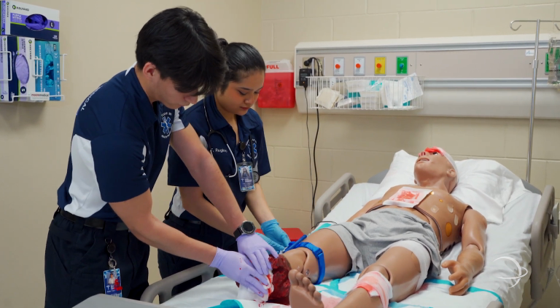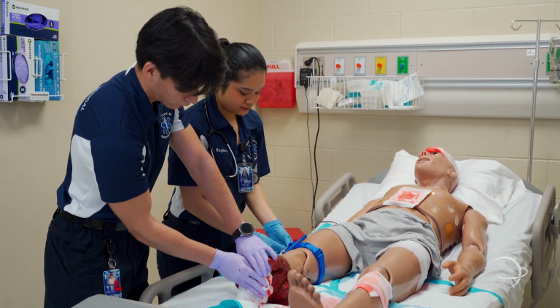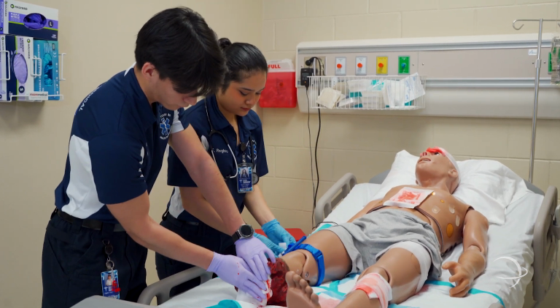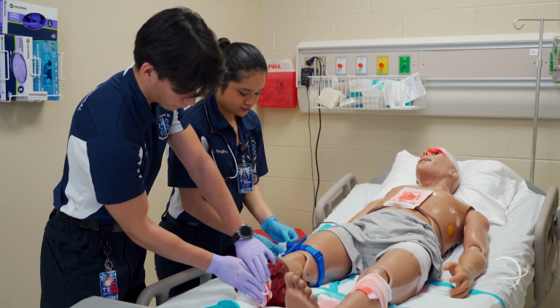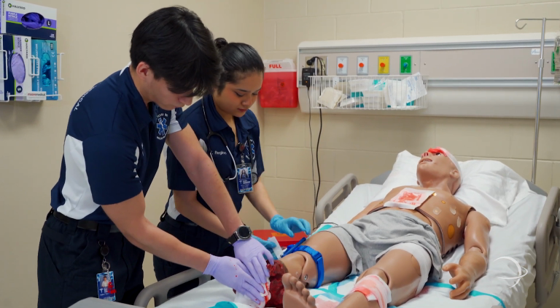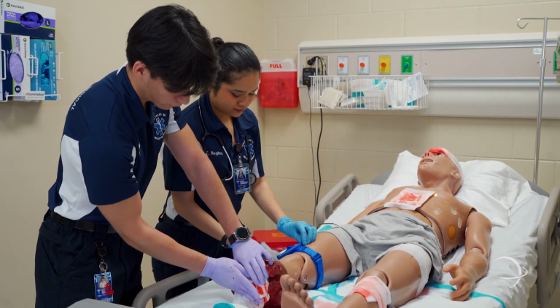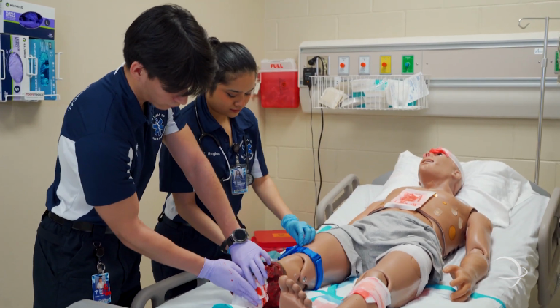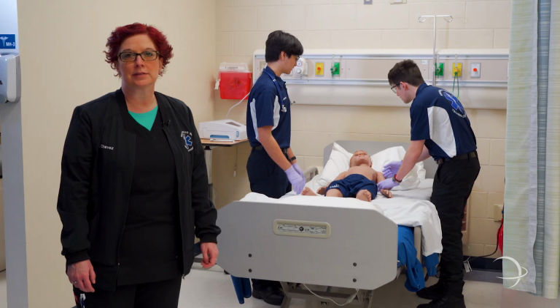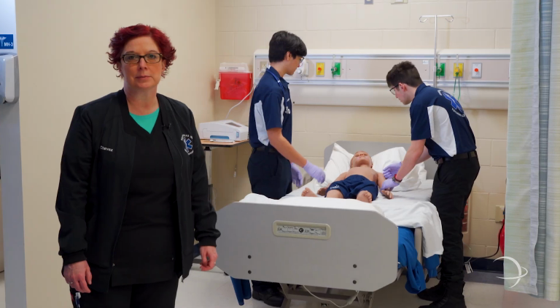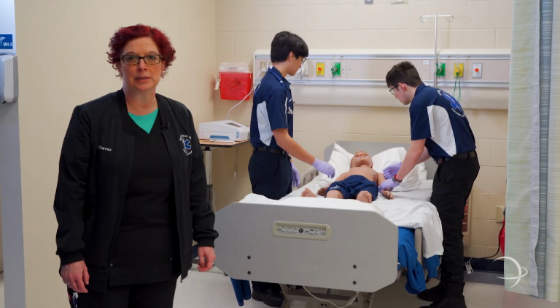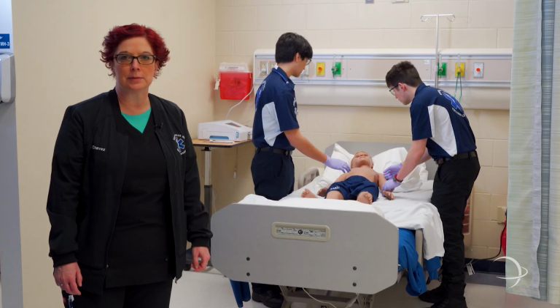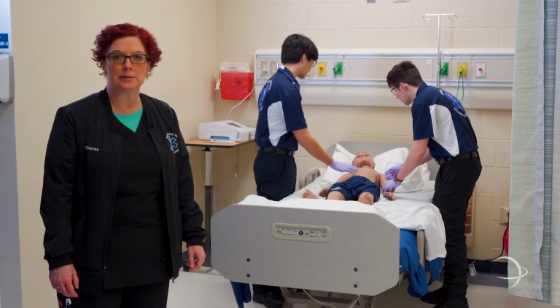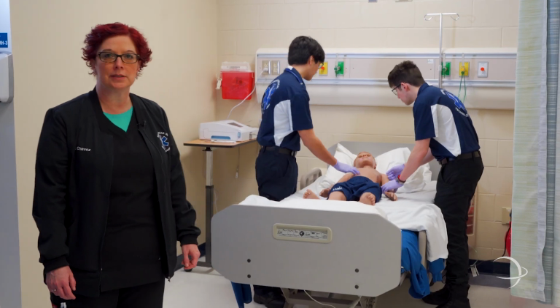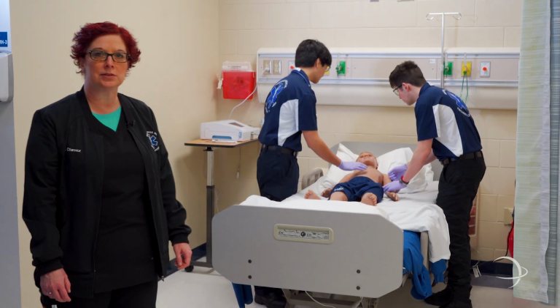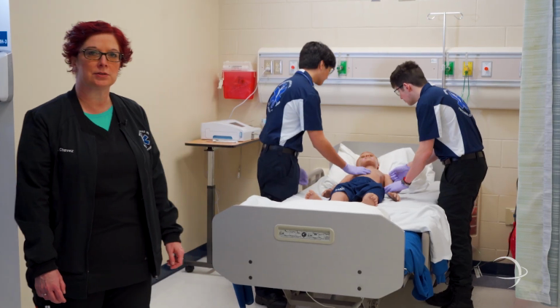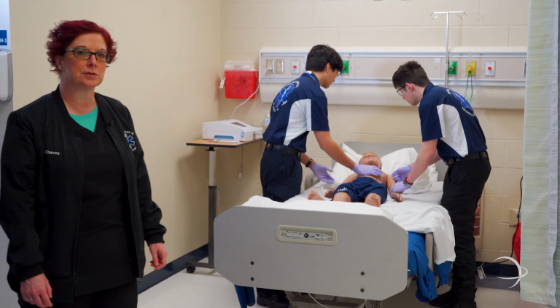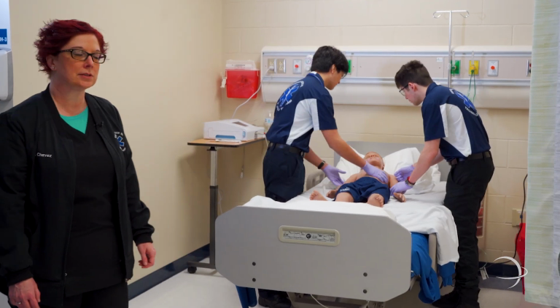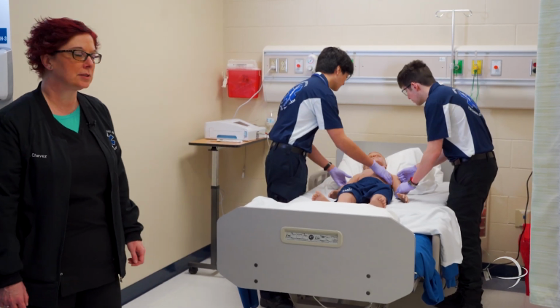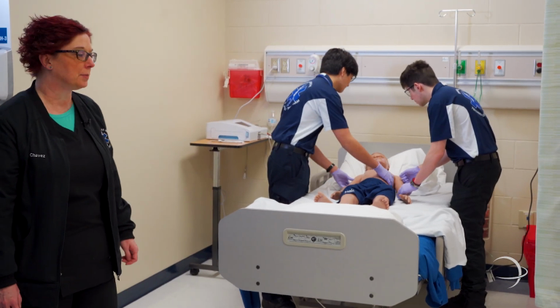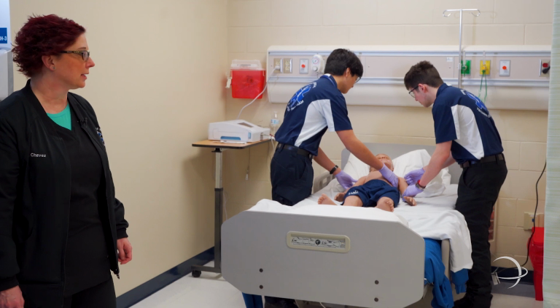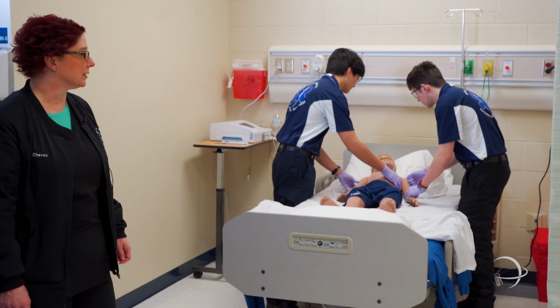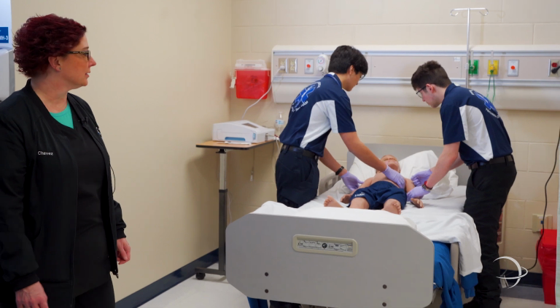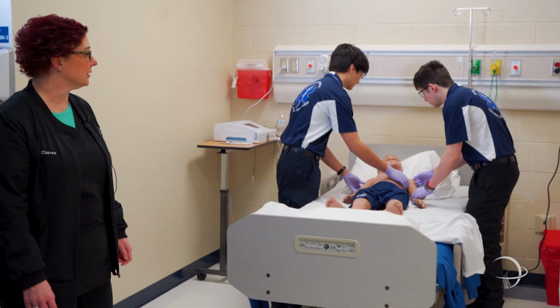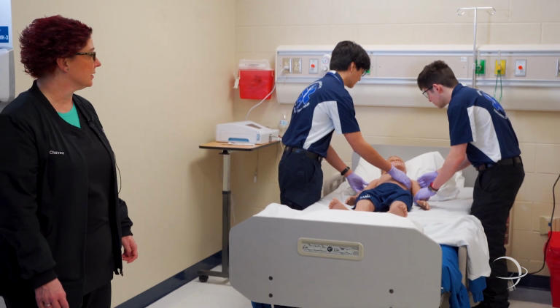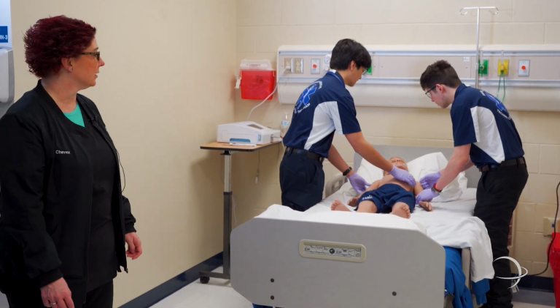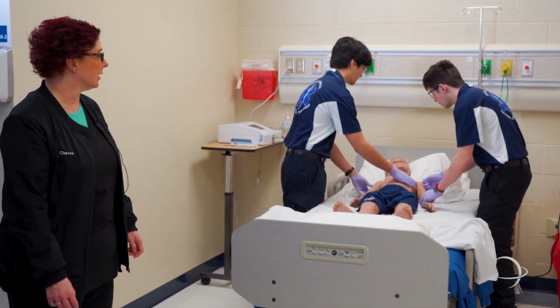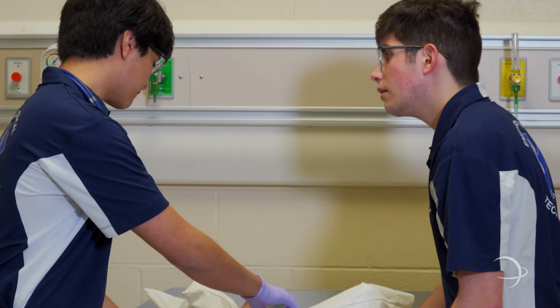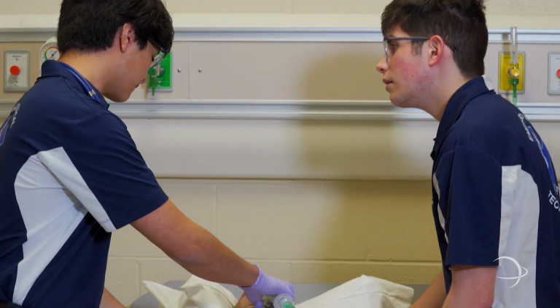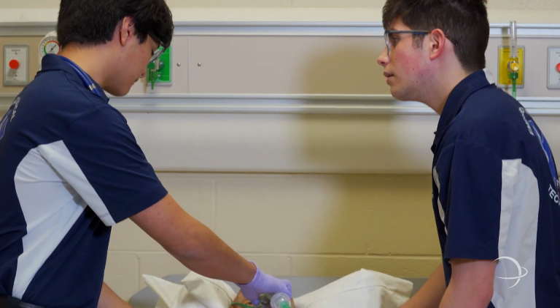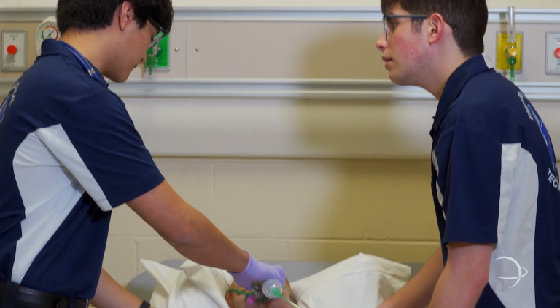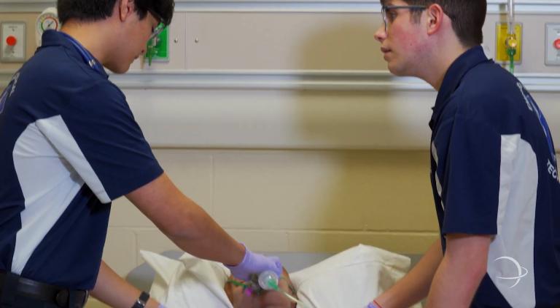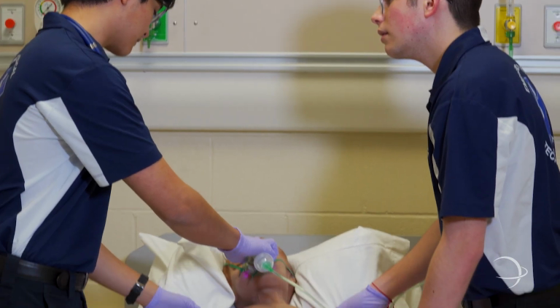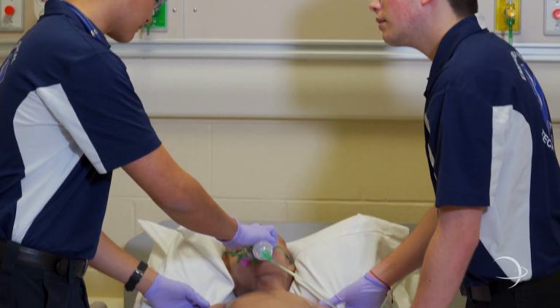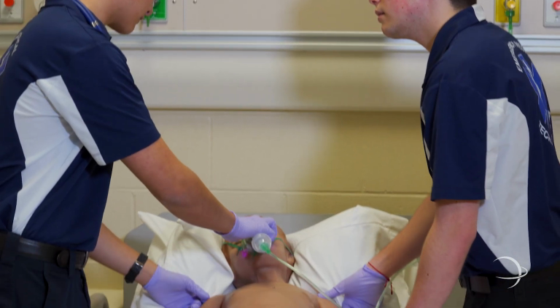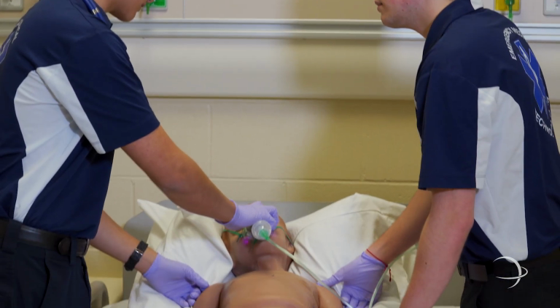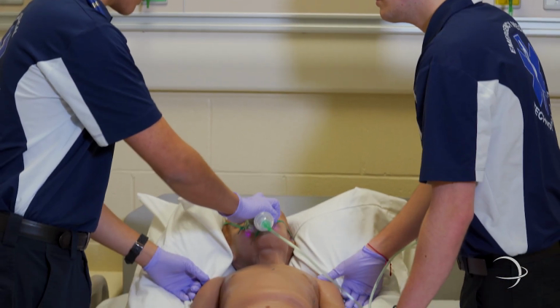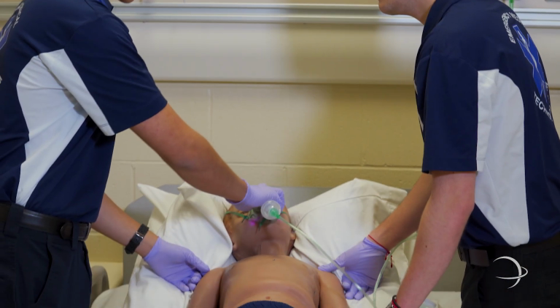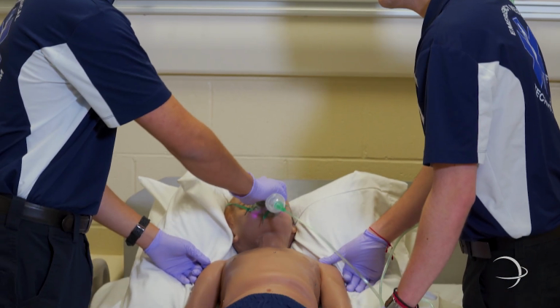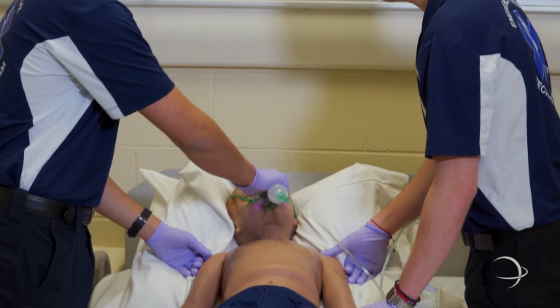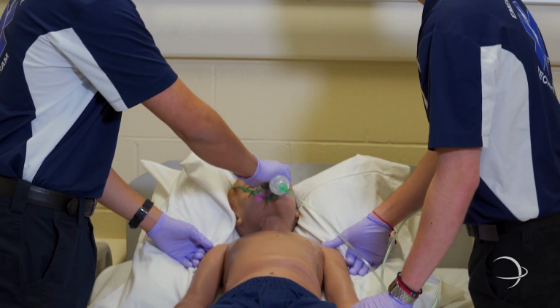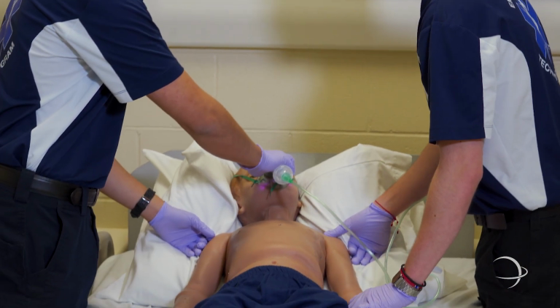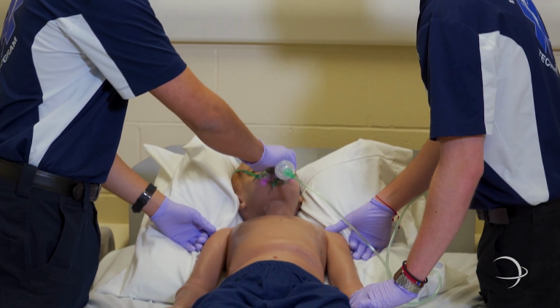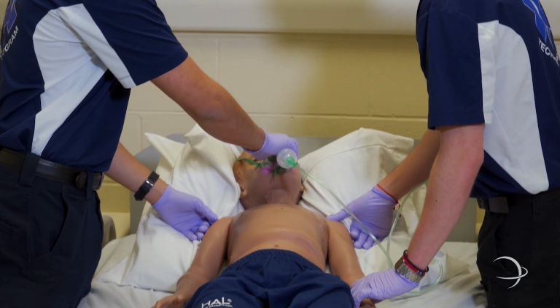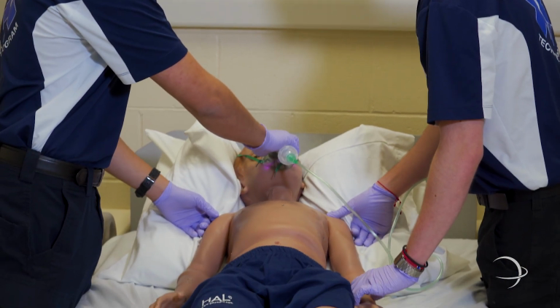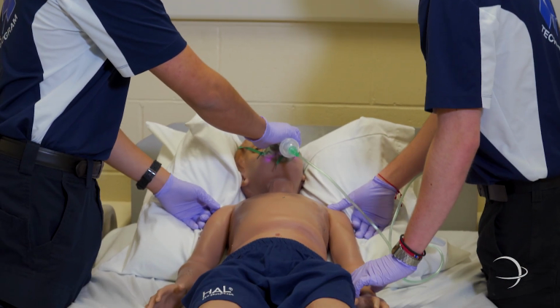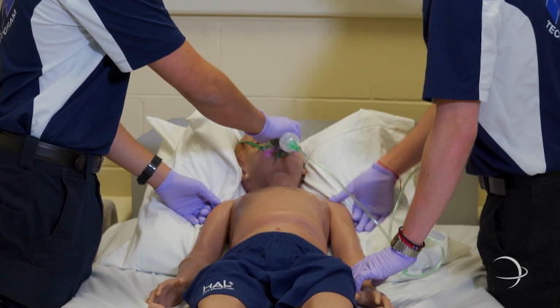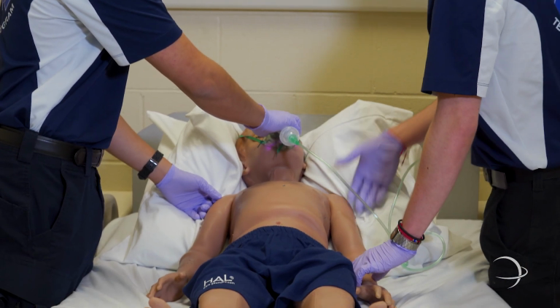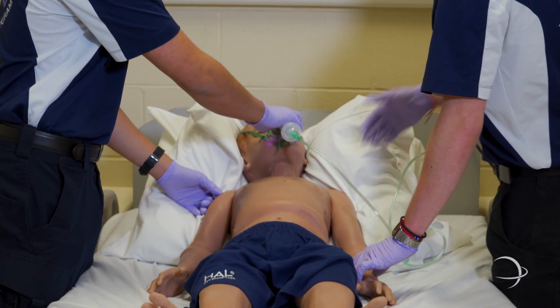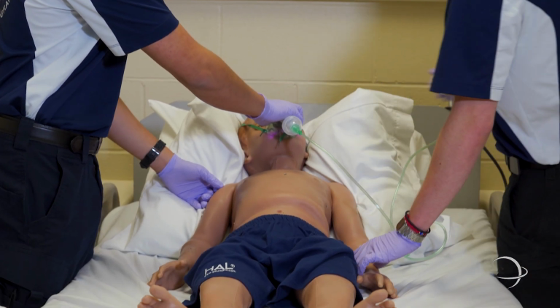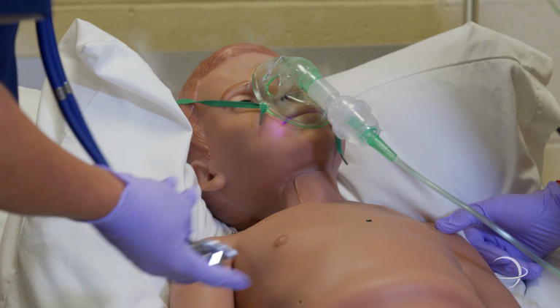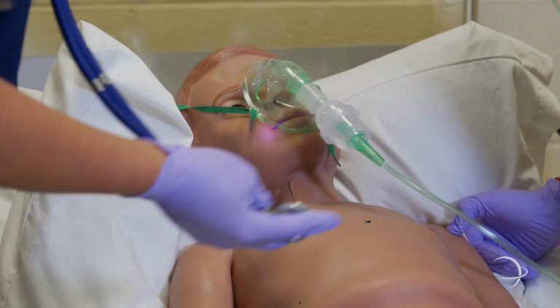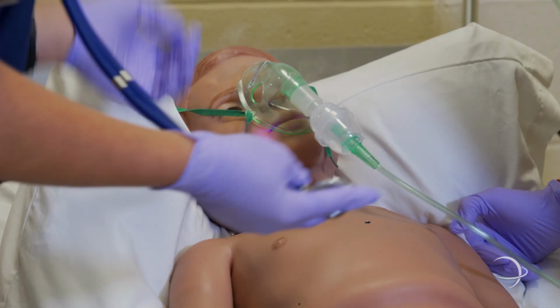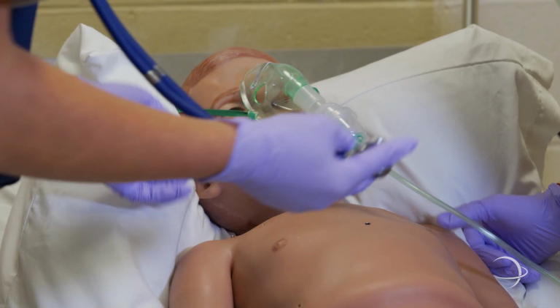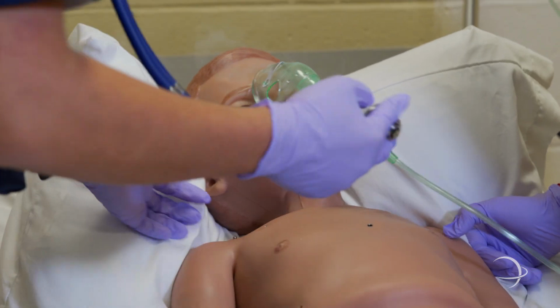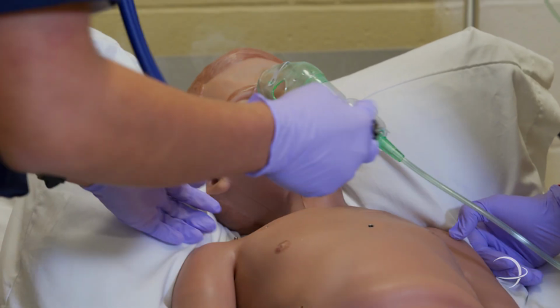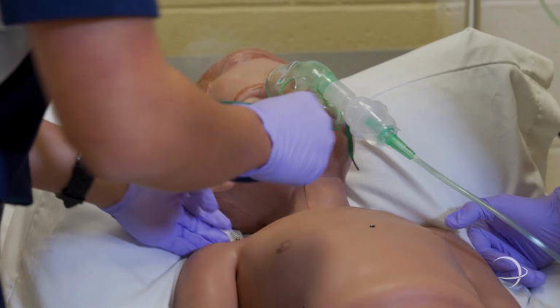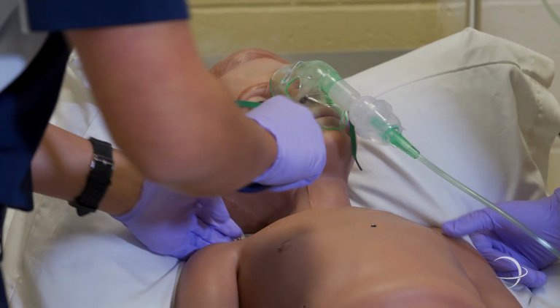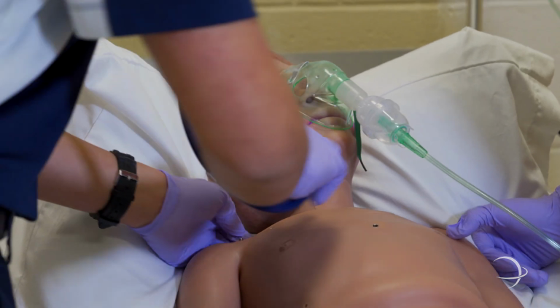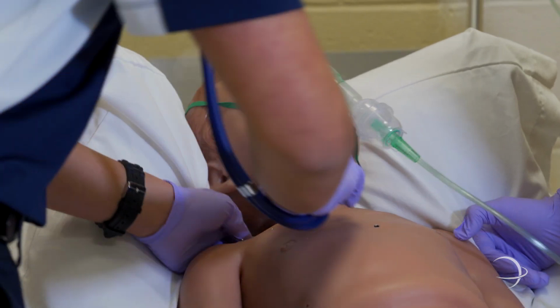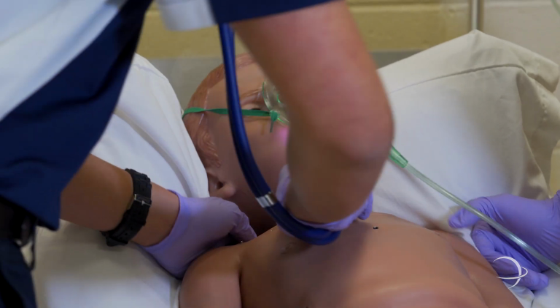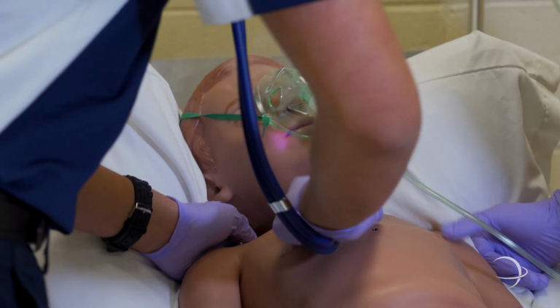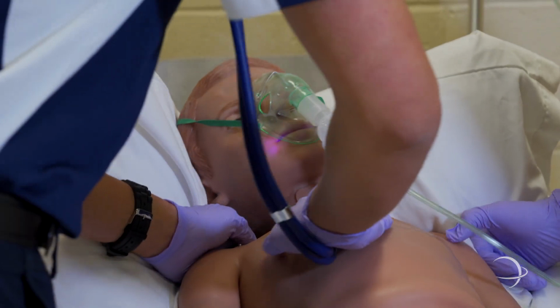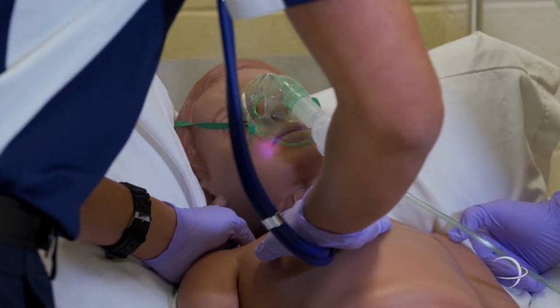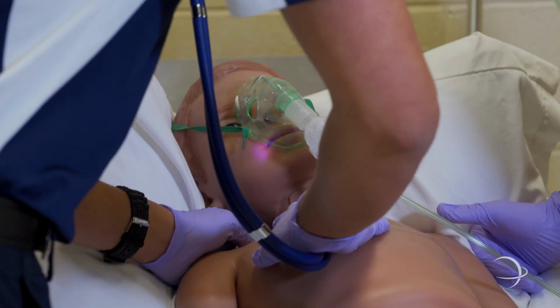Here we have some EMT students practicing their airway skills. We have an eight-year-old suffering from an asthma attack.